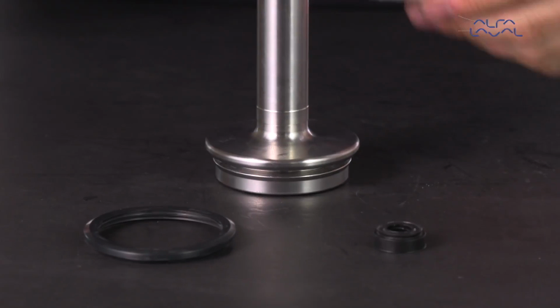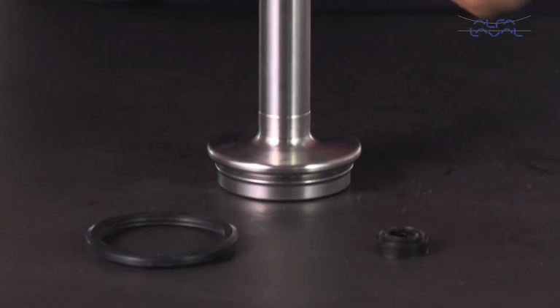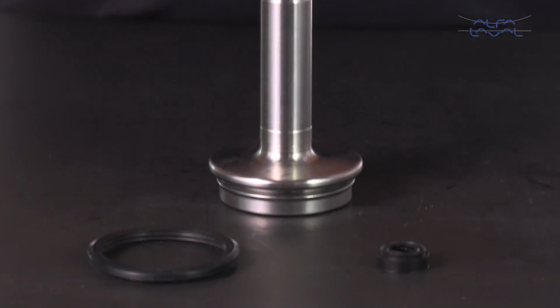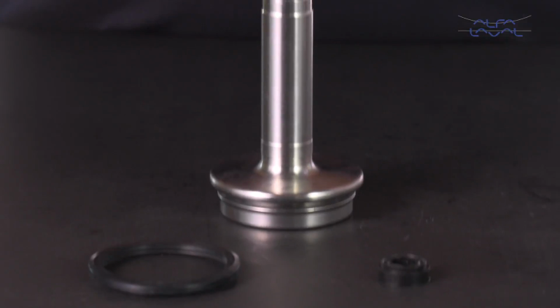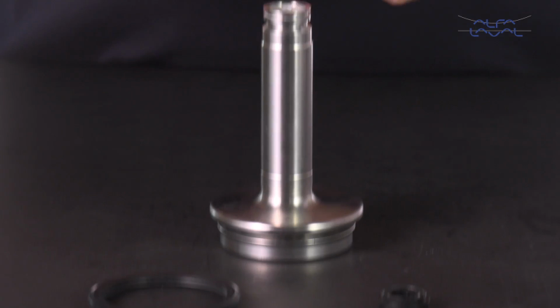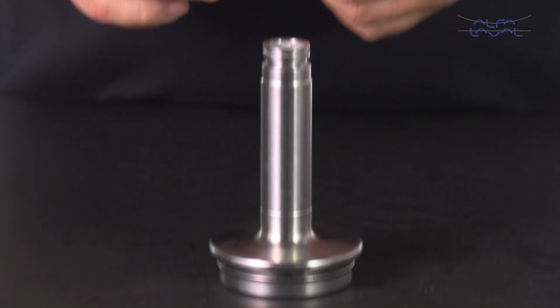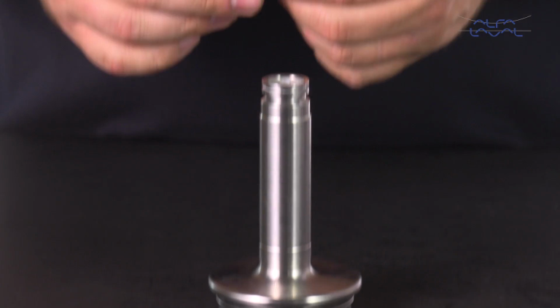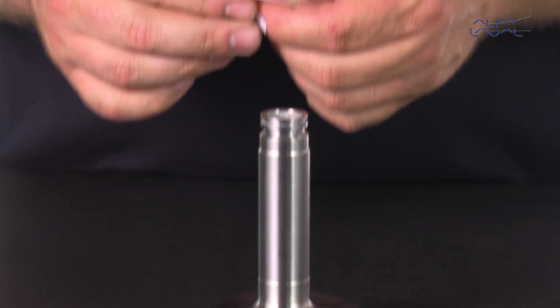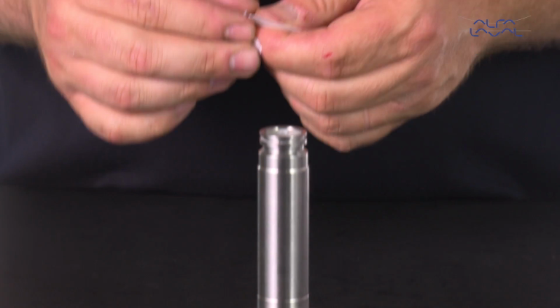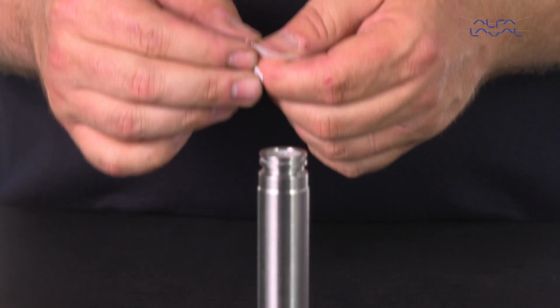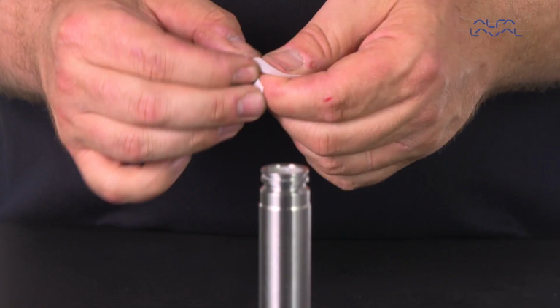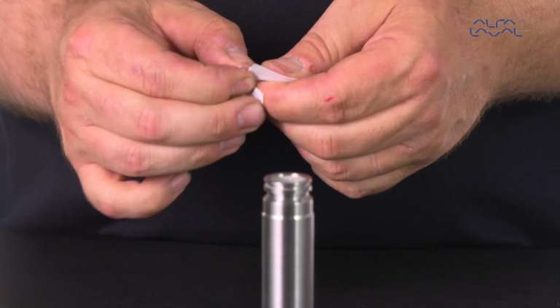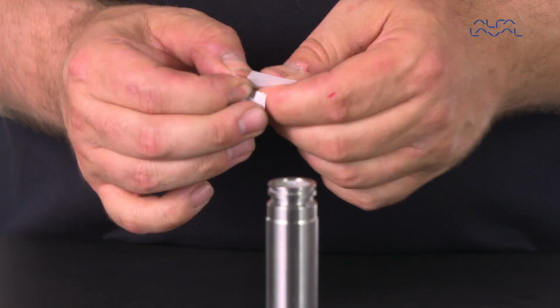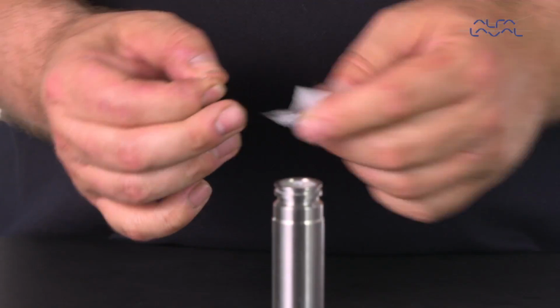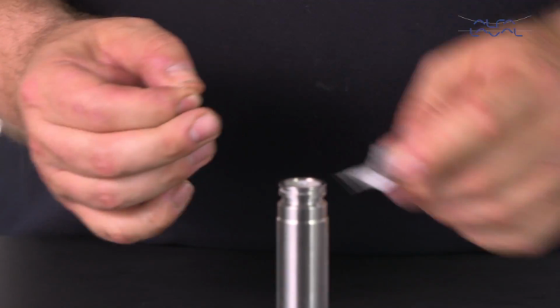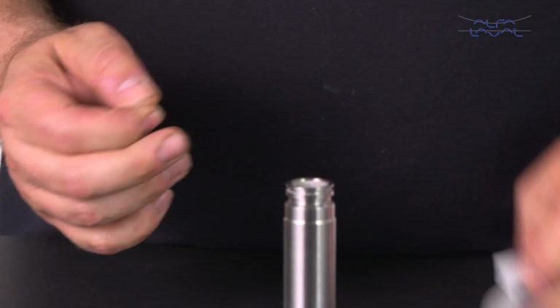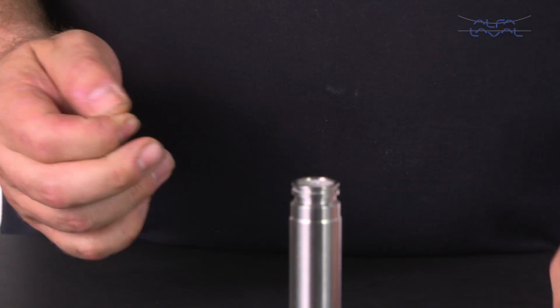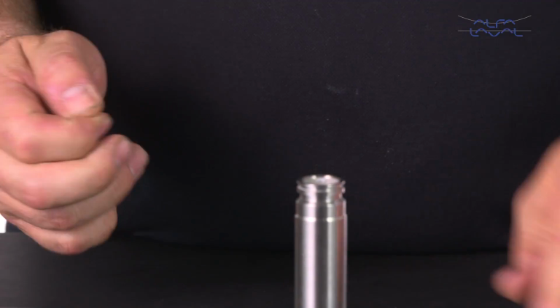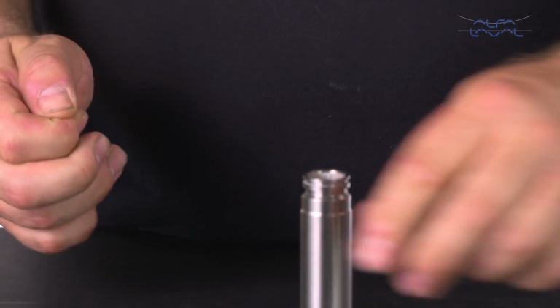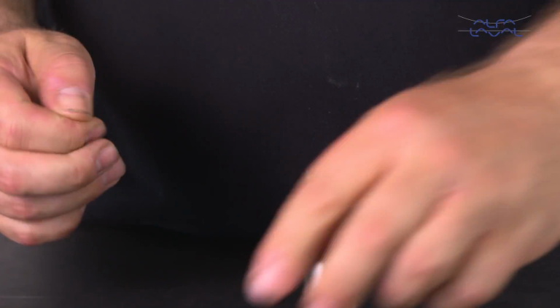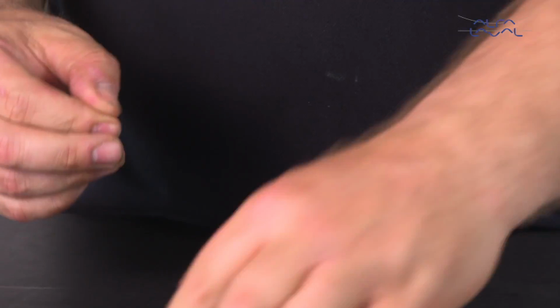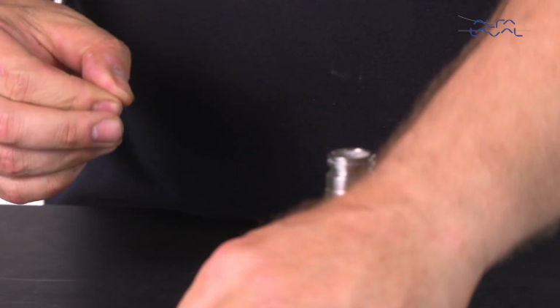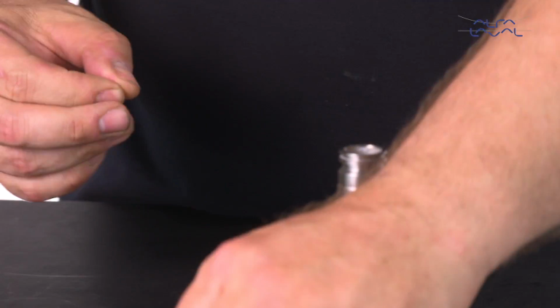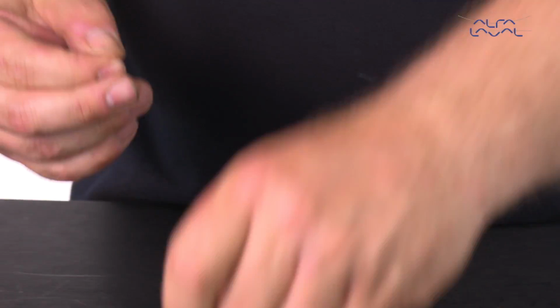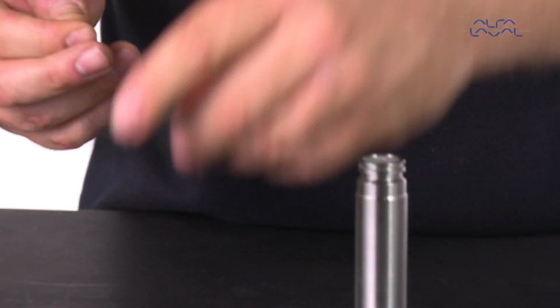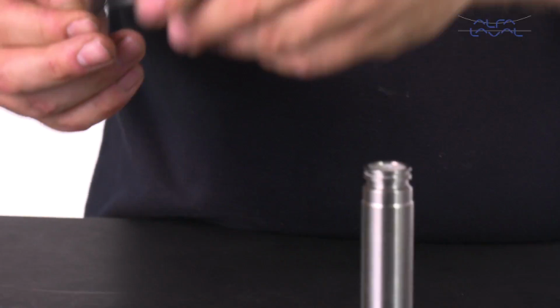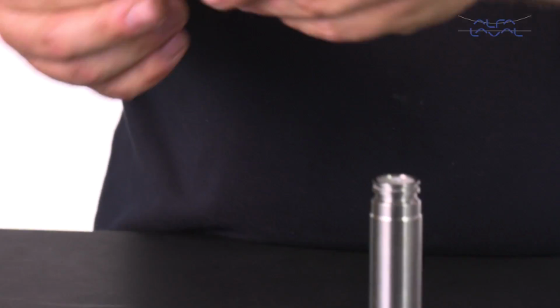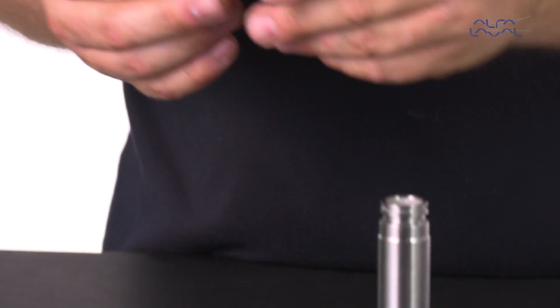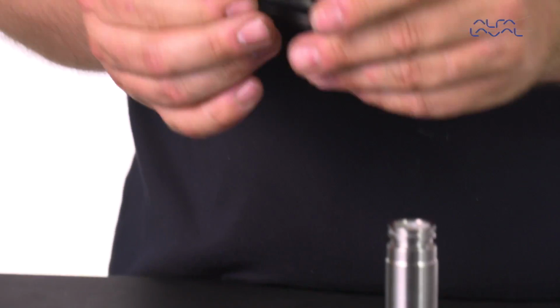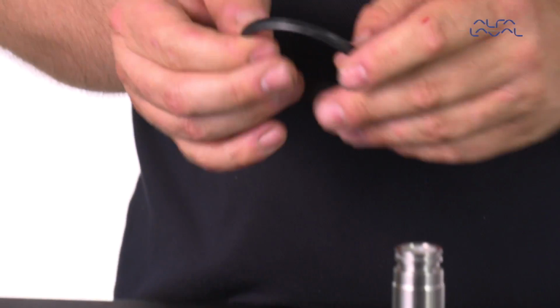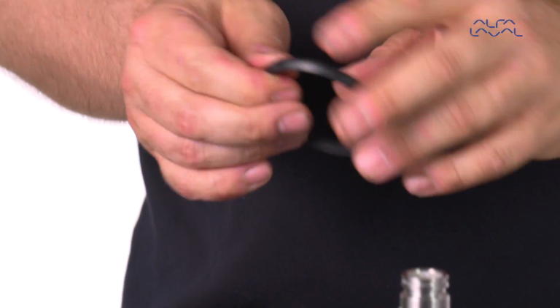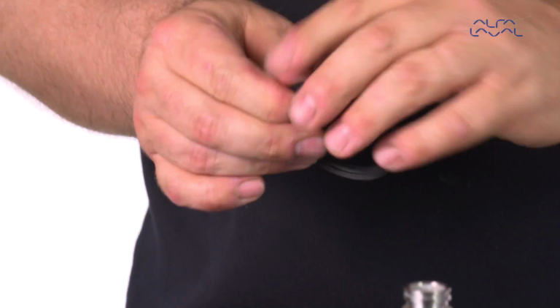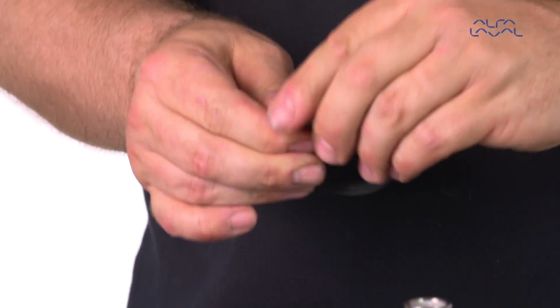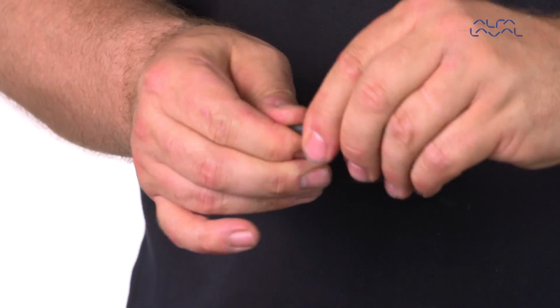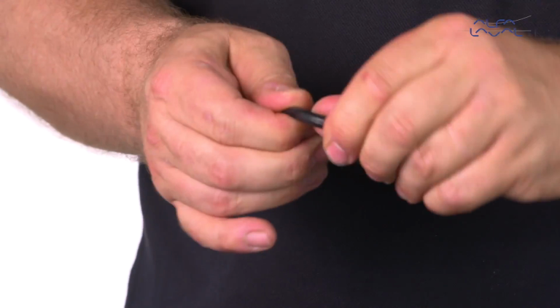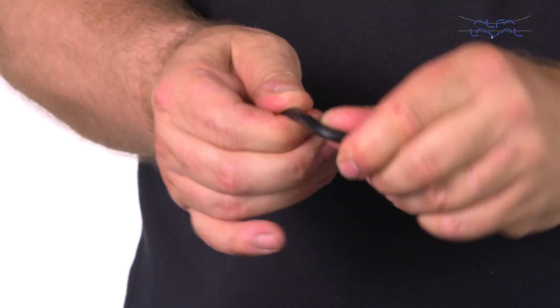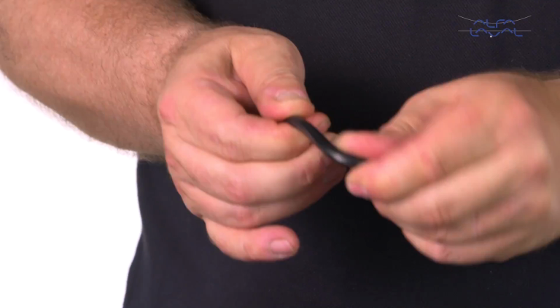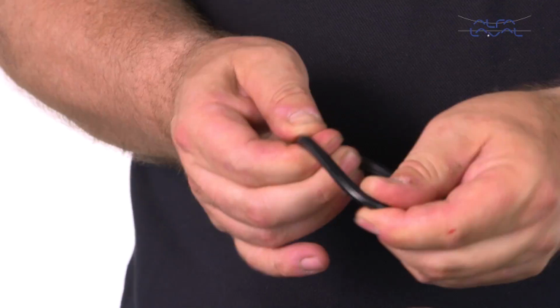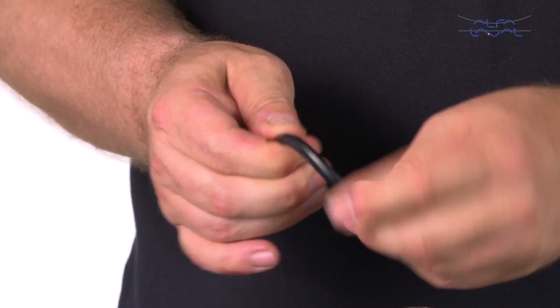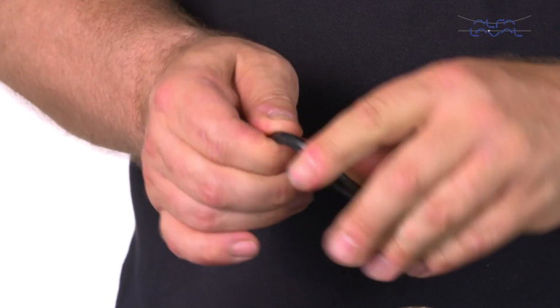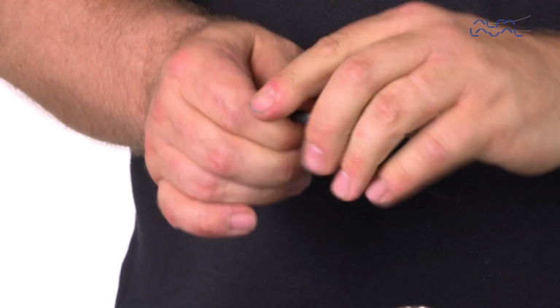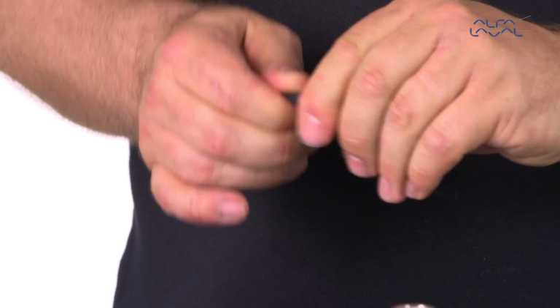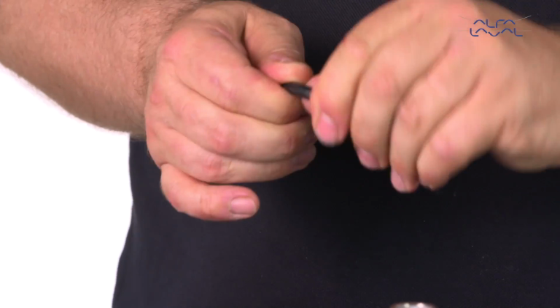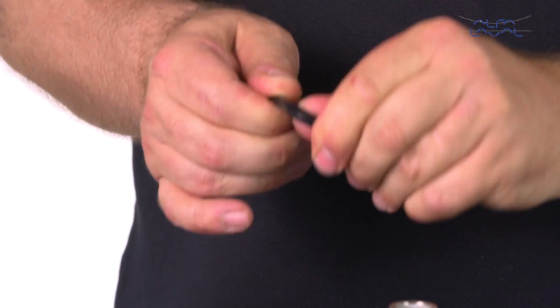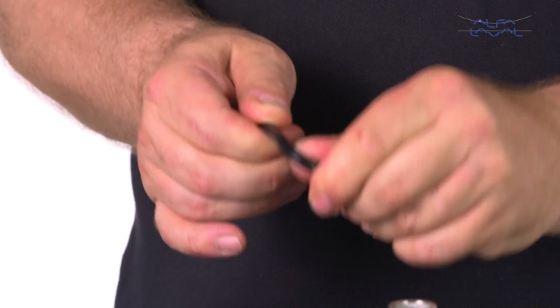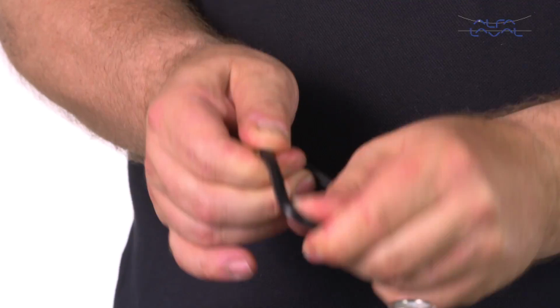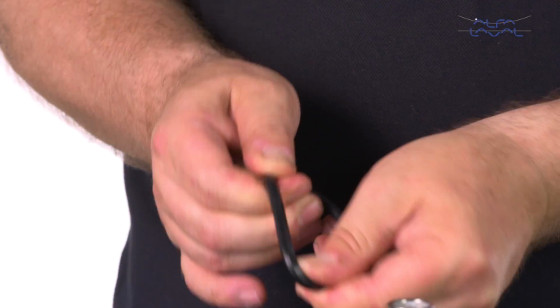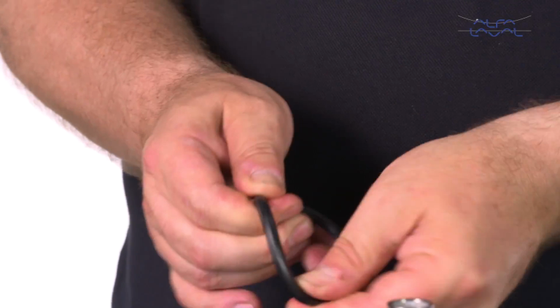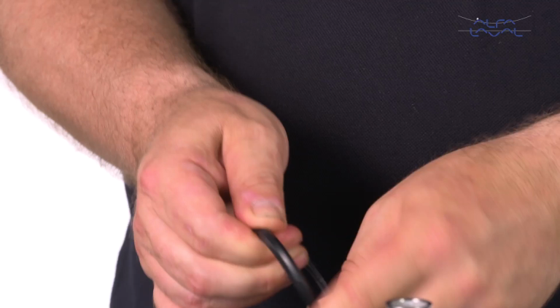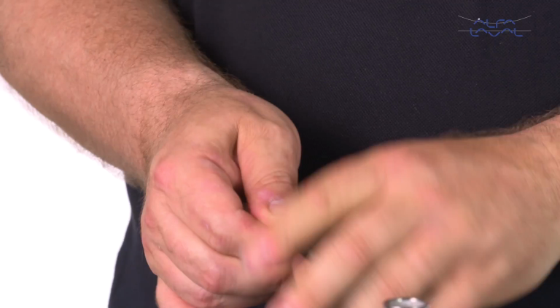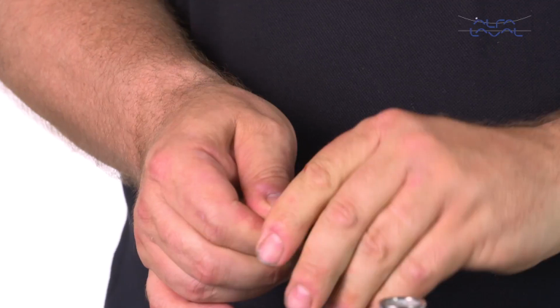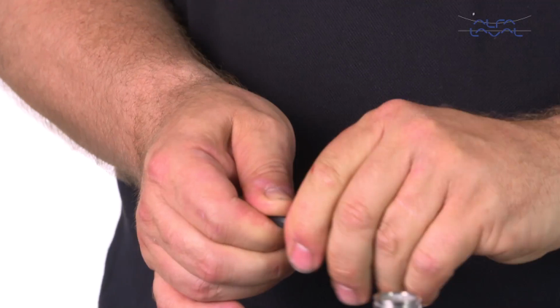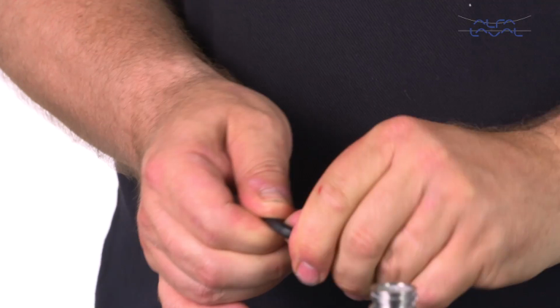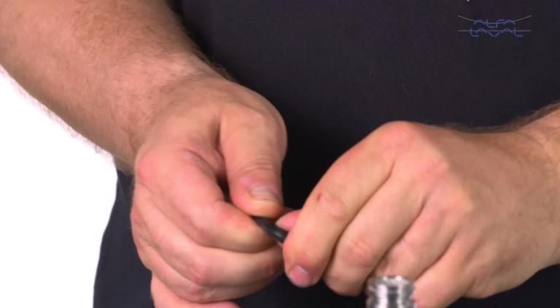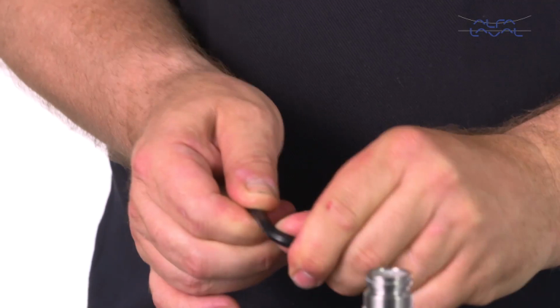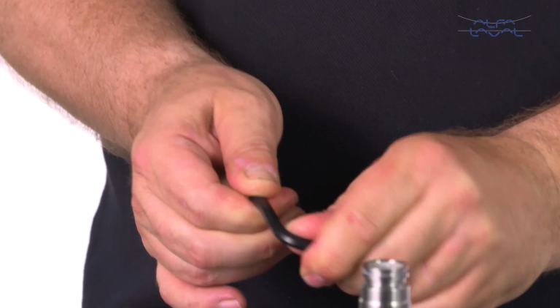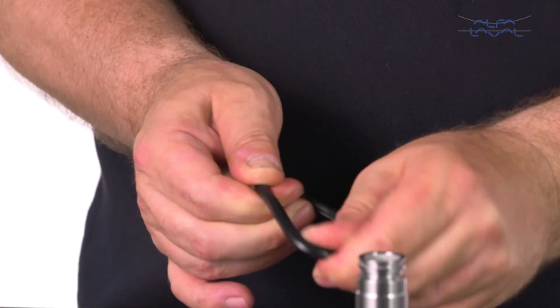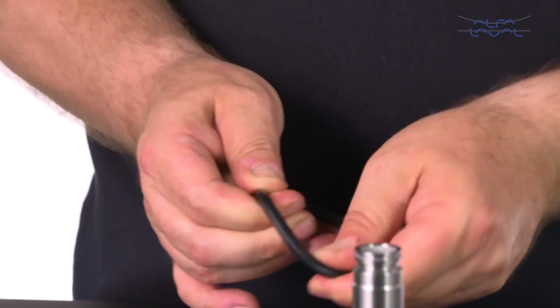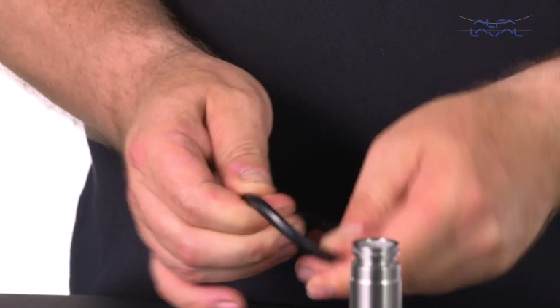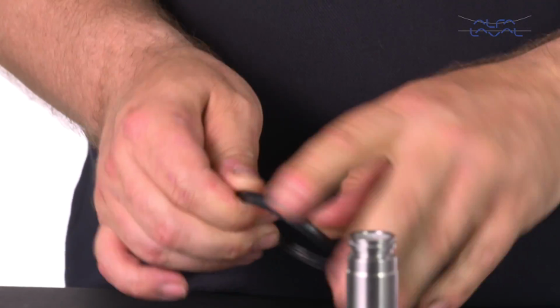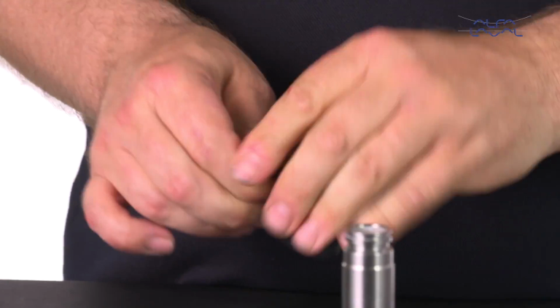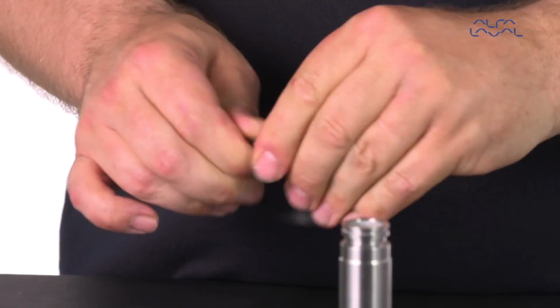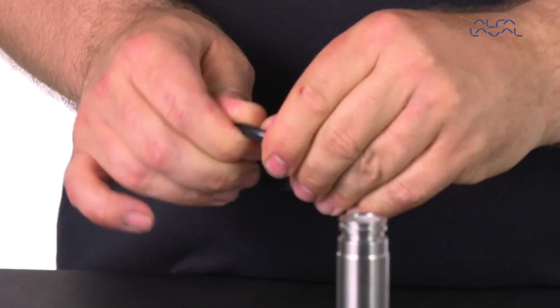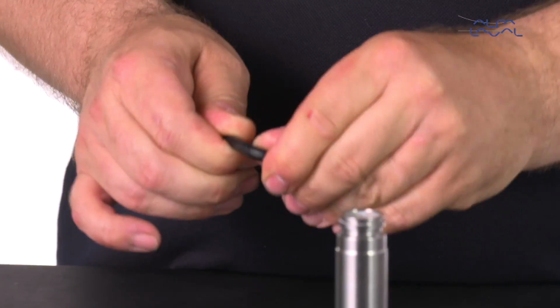Lubricate the replacement axial plug seal and pre-mount the seal ring. Please refer to the instruction manual for details.